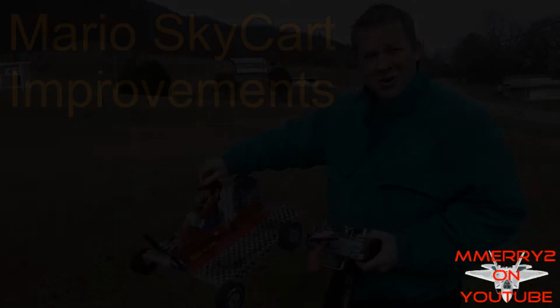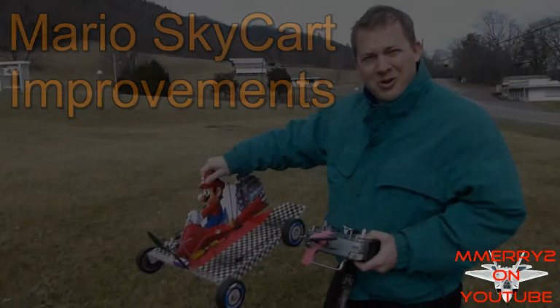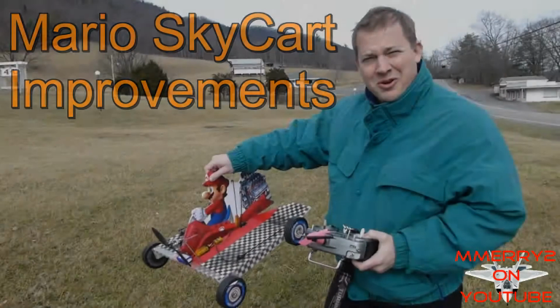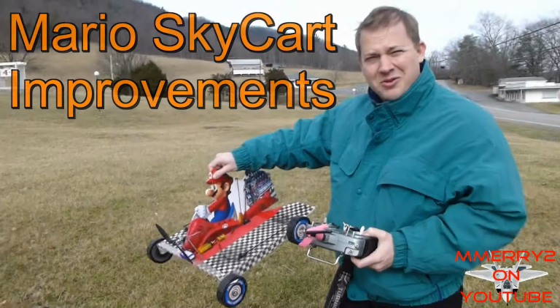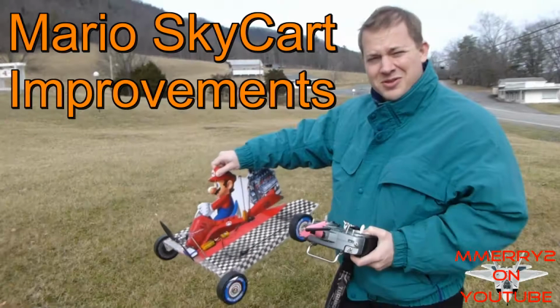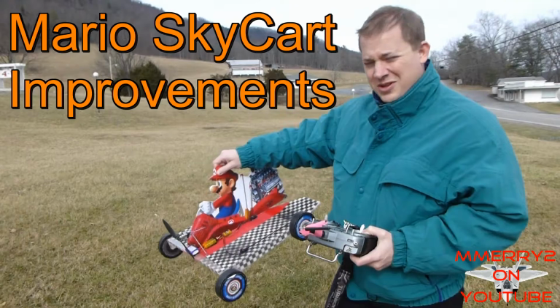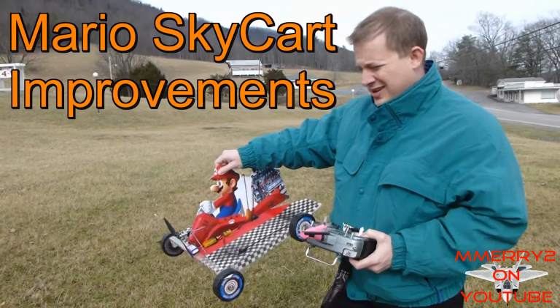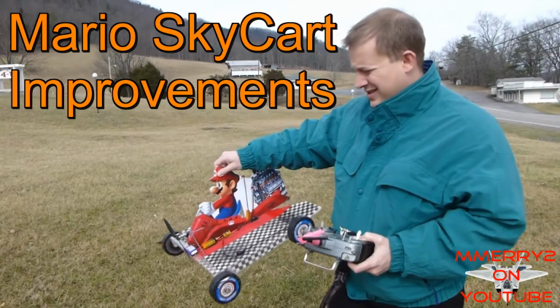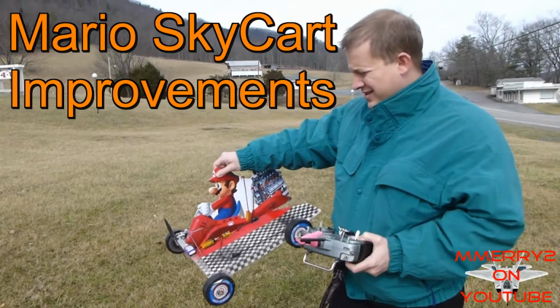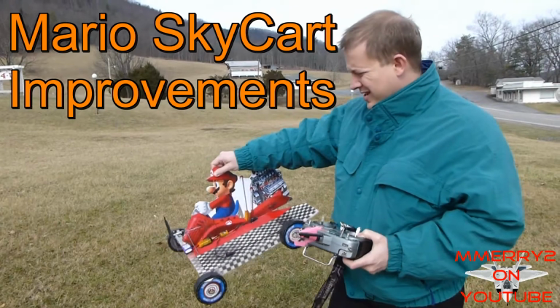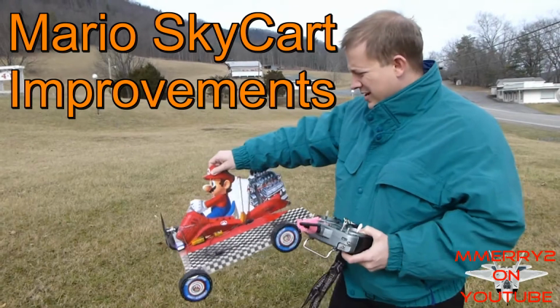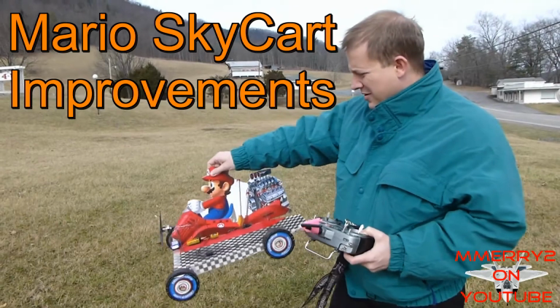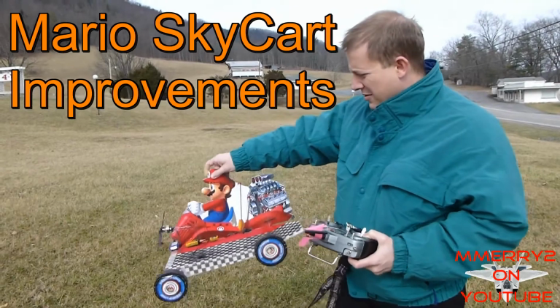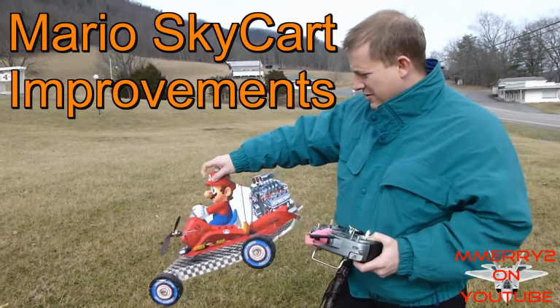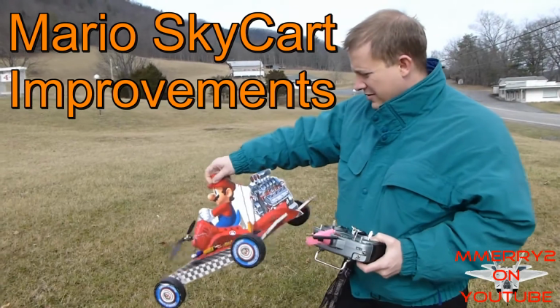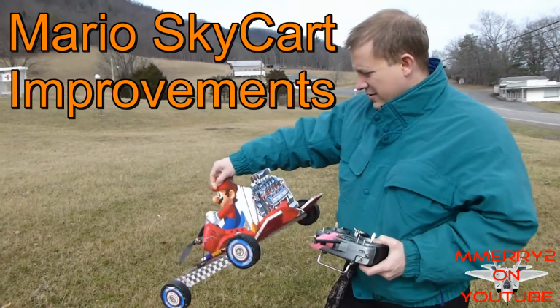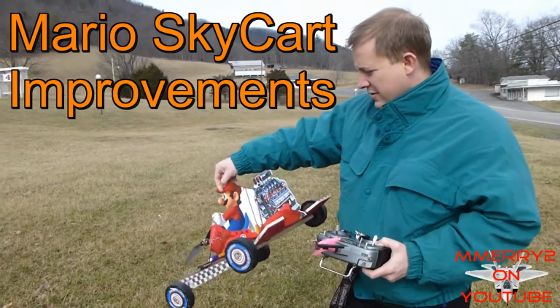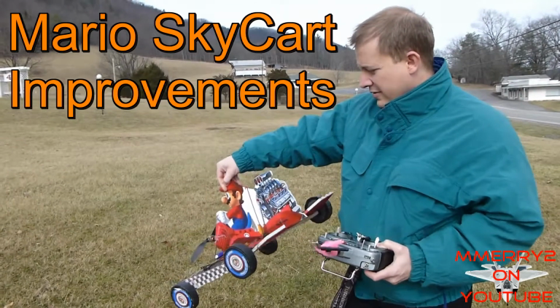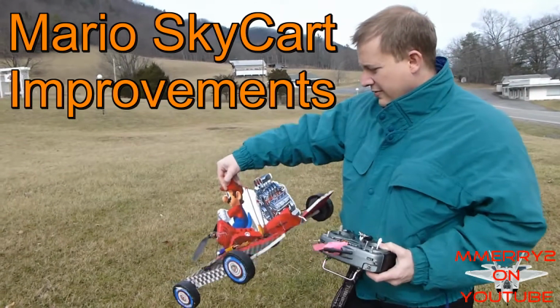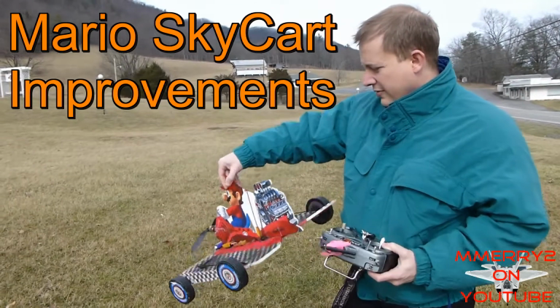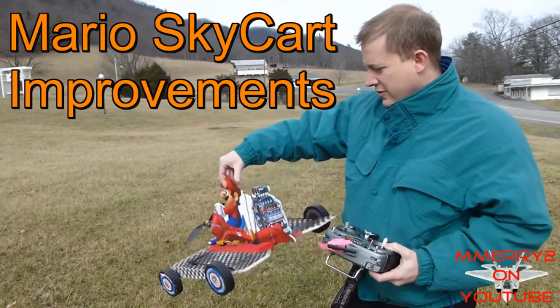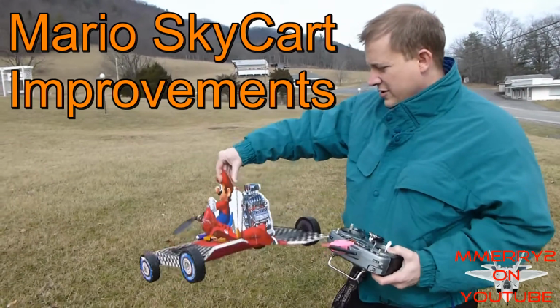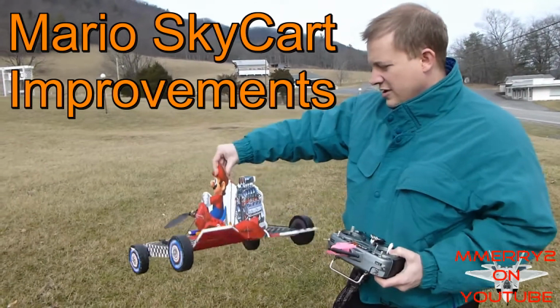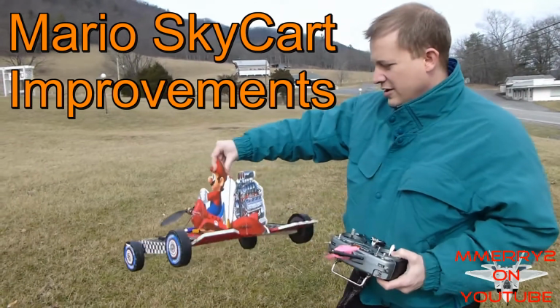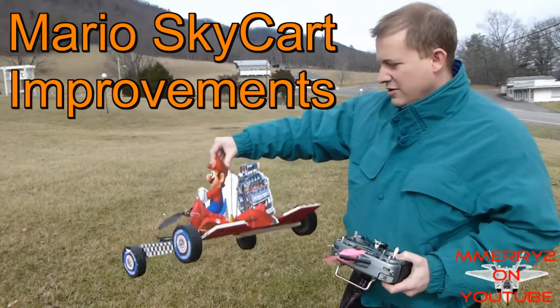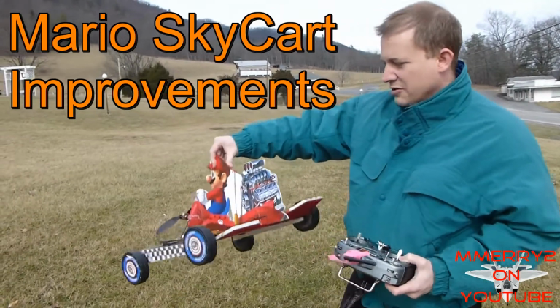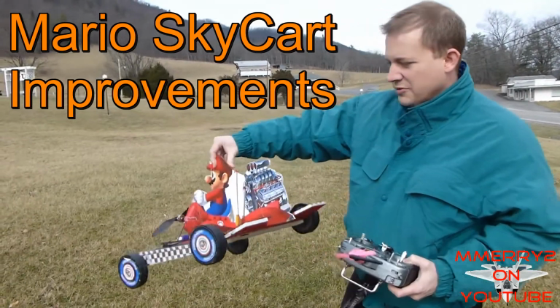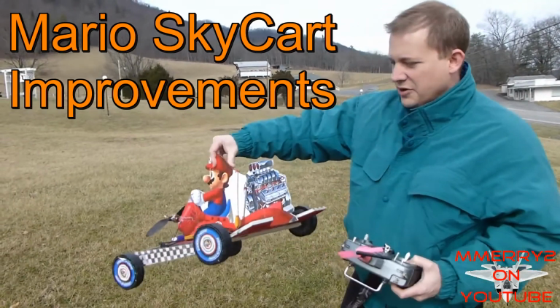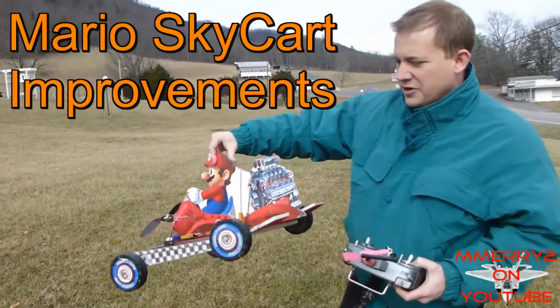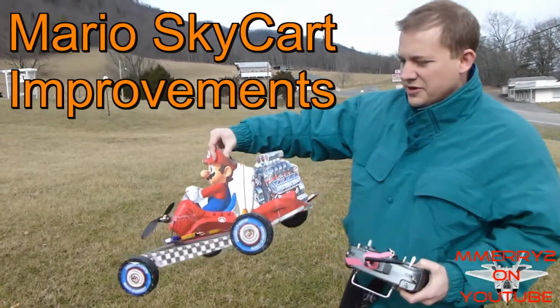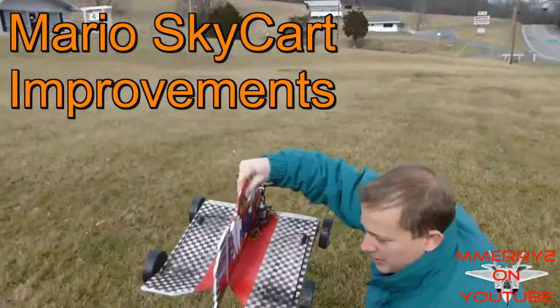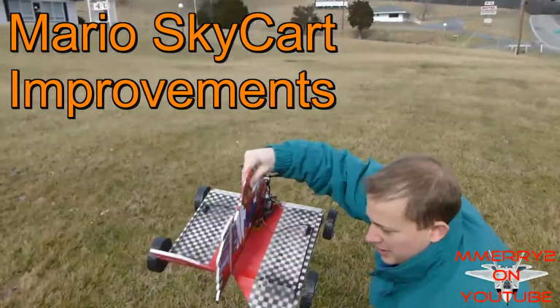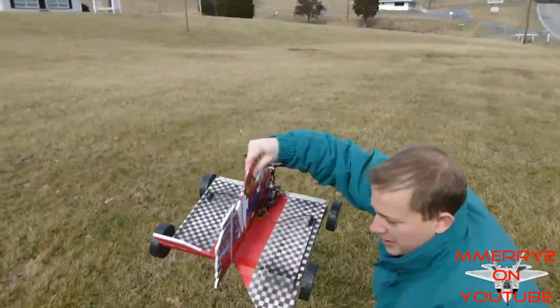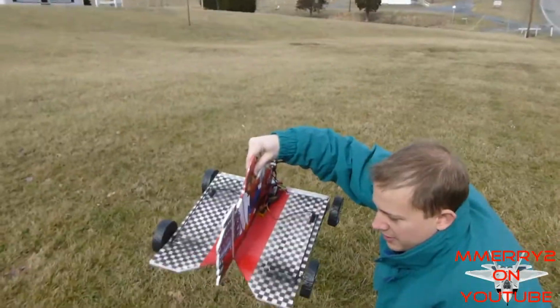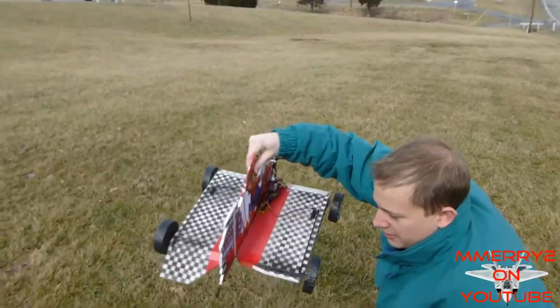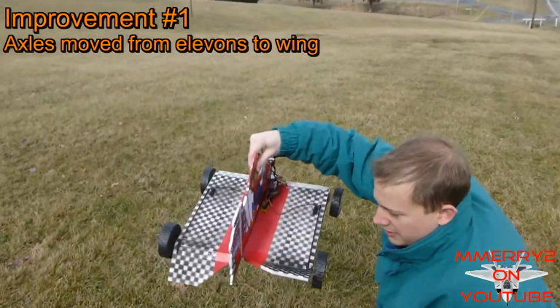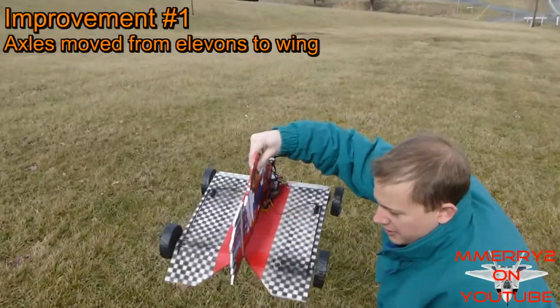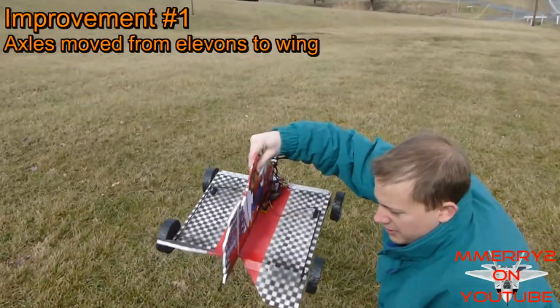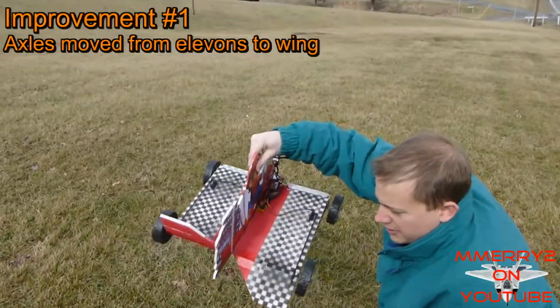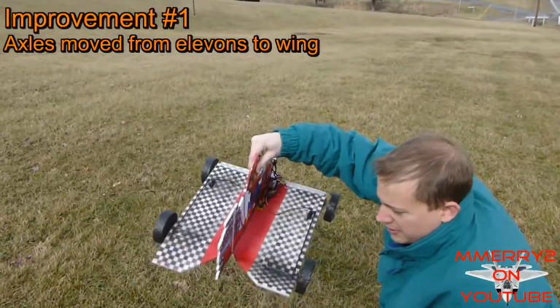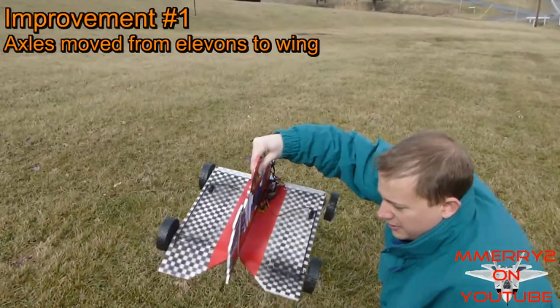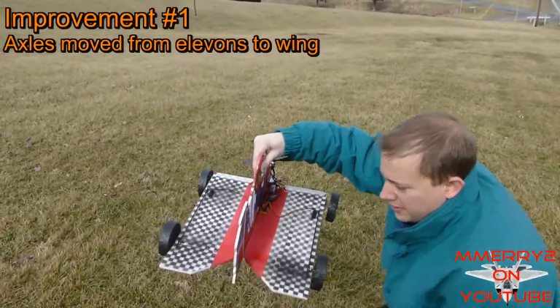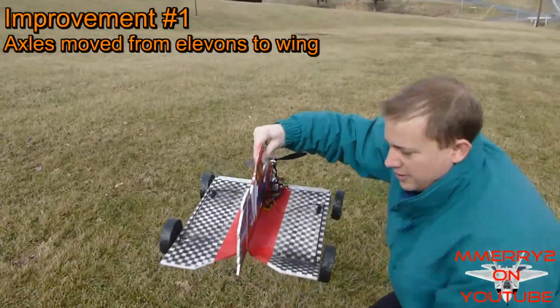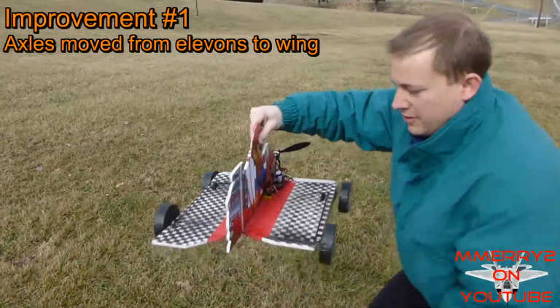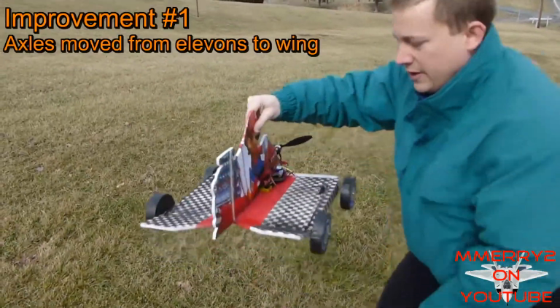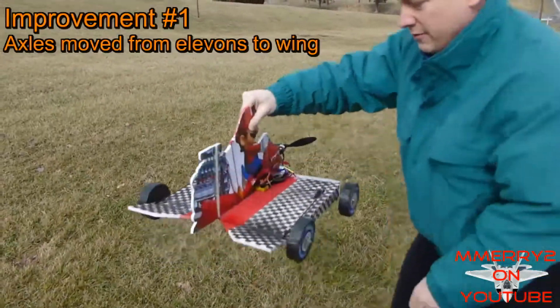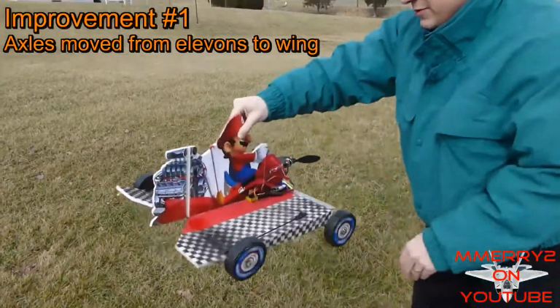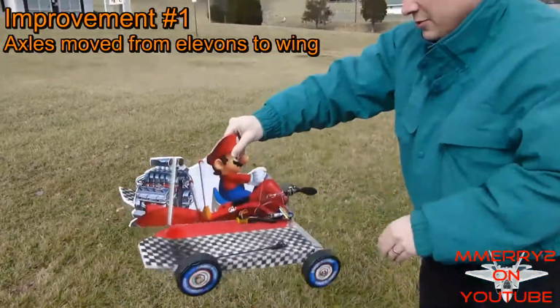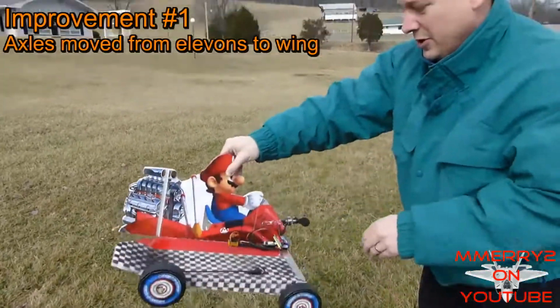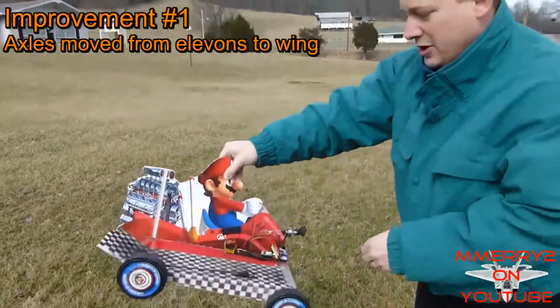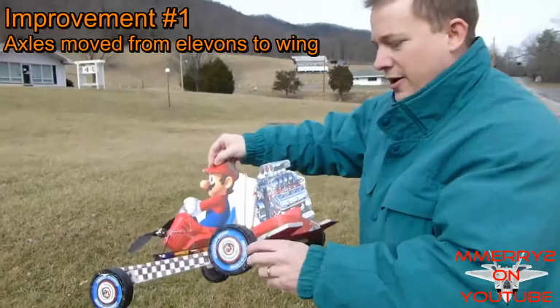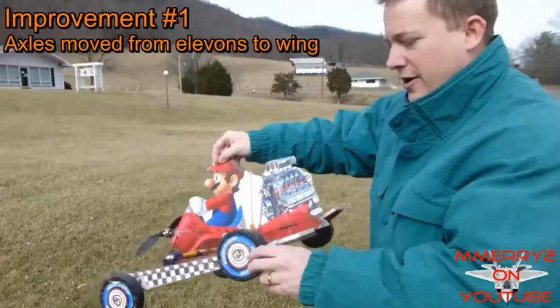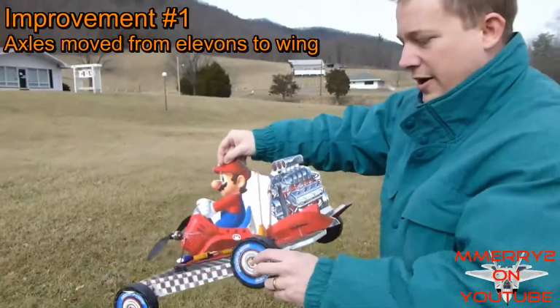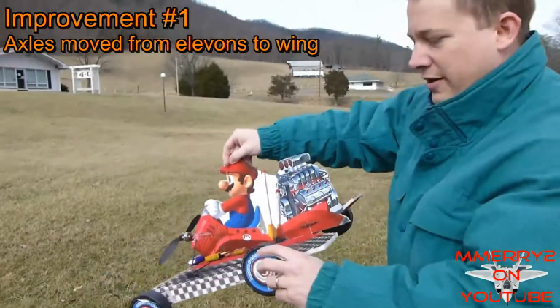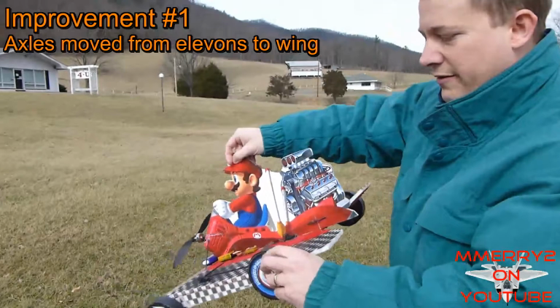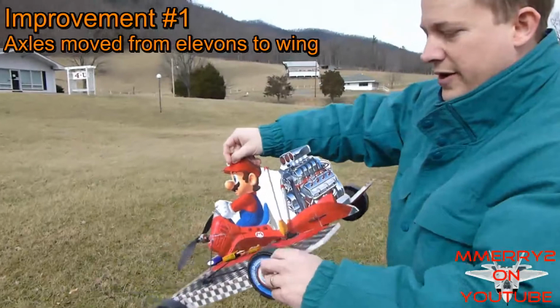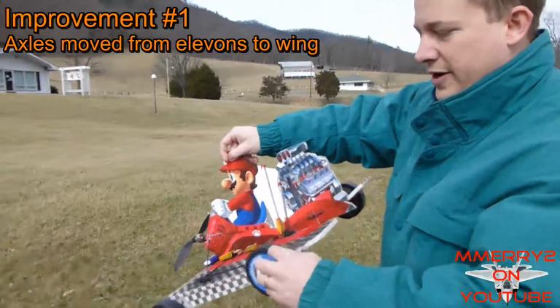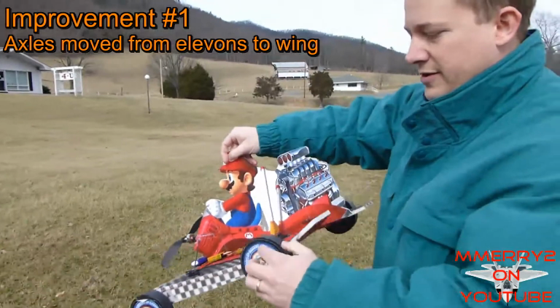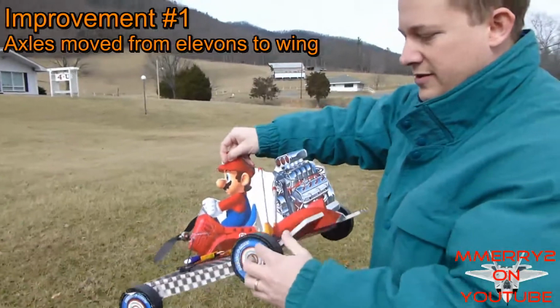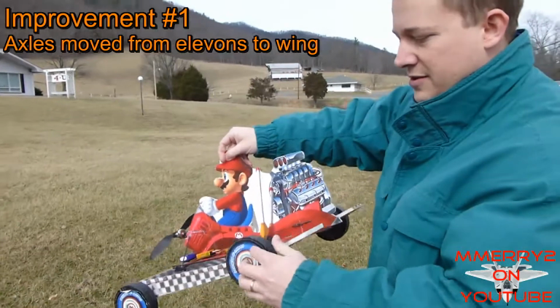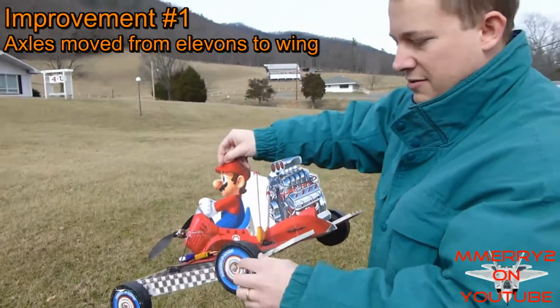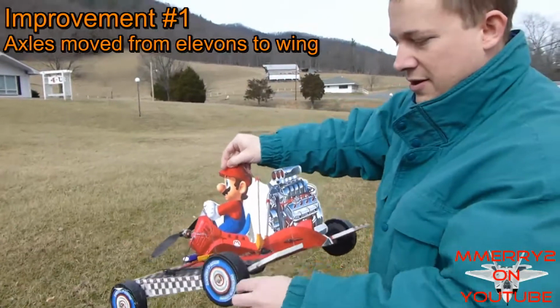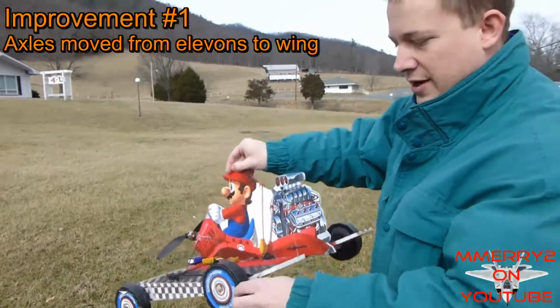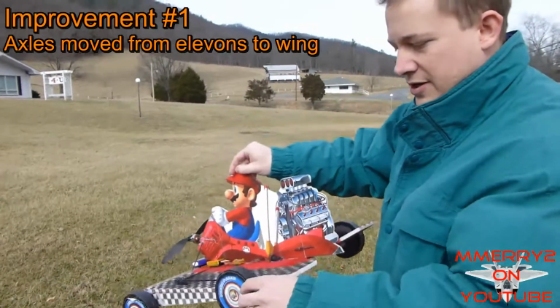I made some improvements to my Mario Sky Kart. First, I moved the axles off the elevons and onto the main wing.